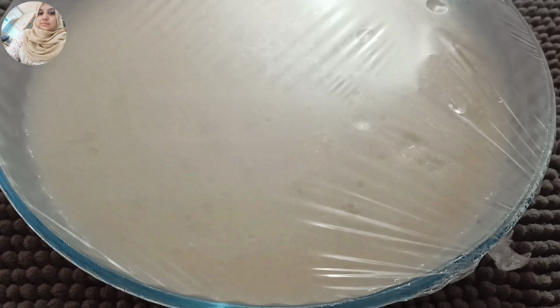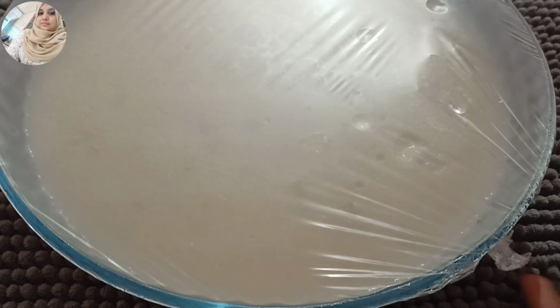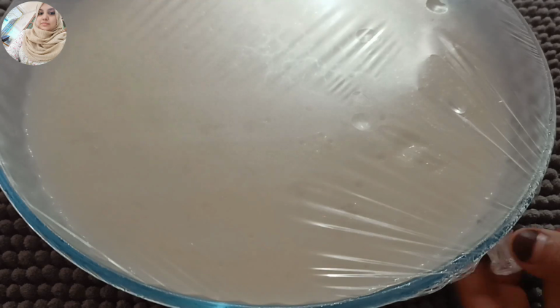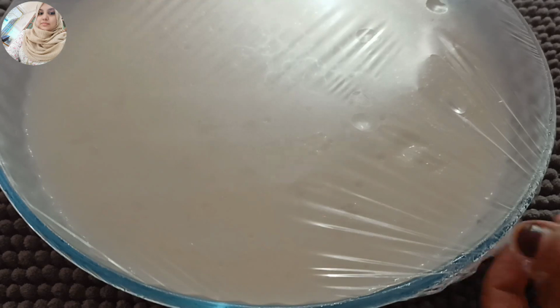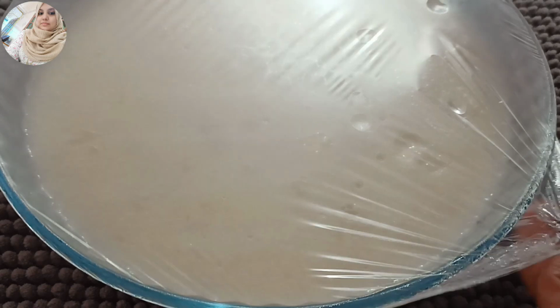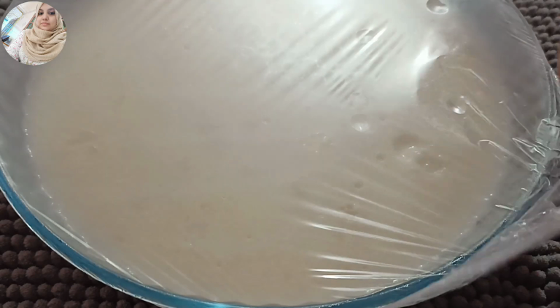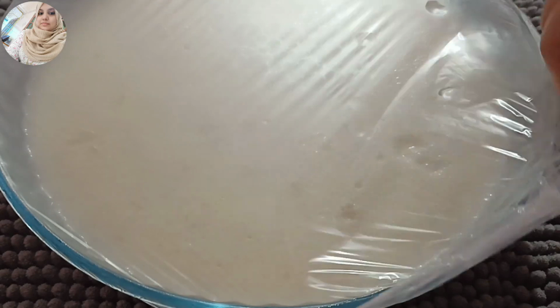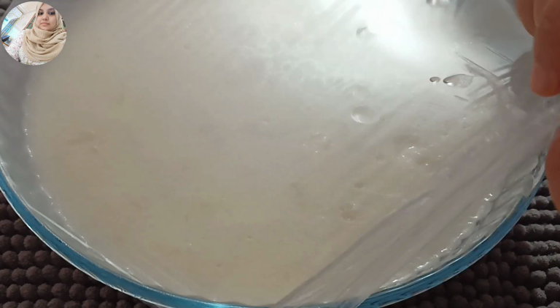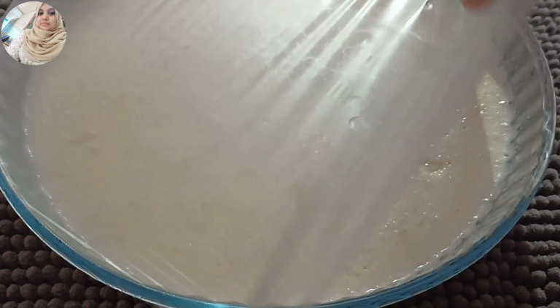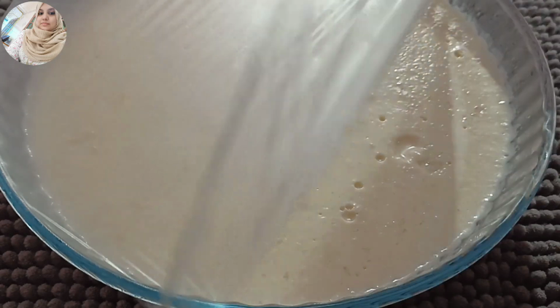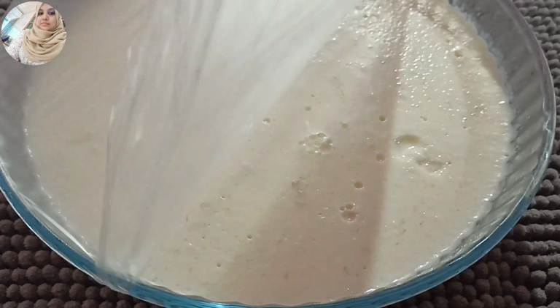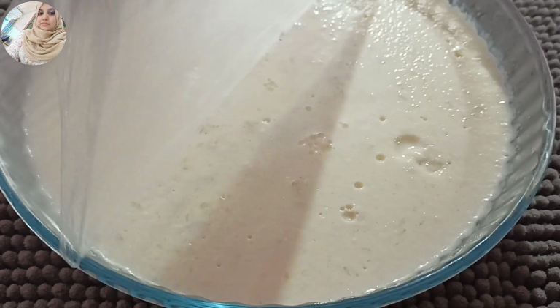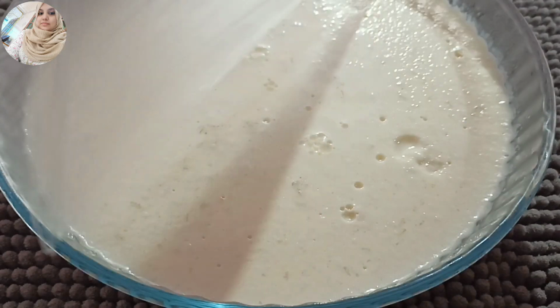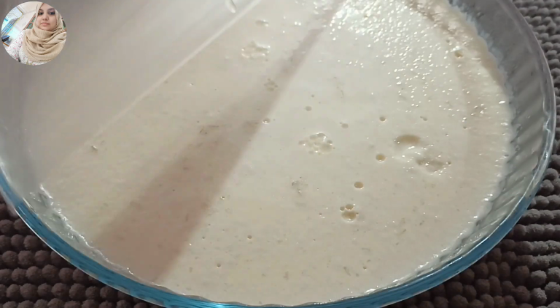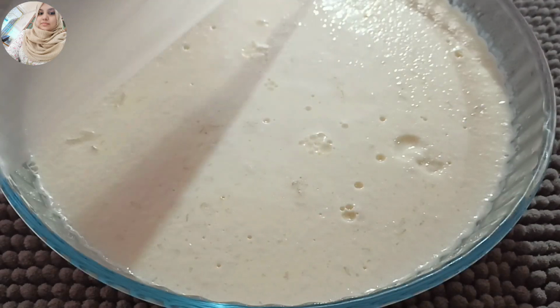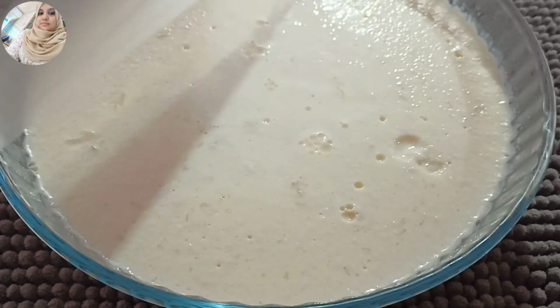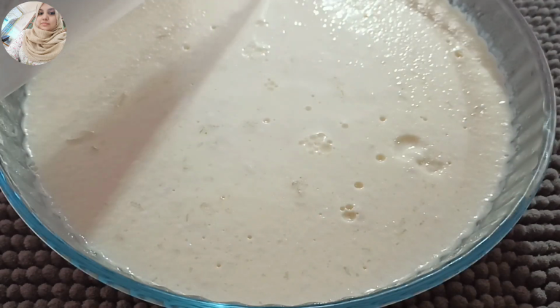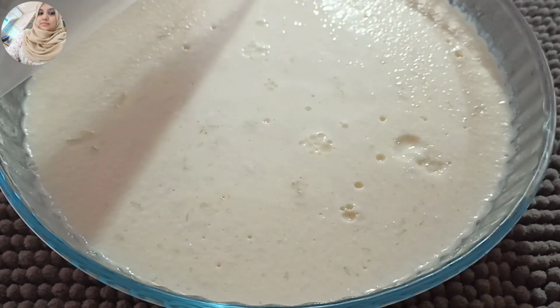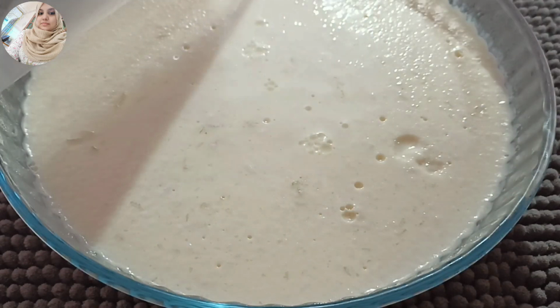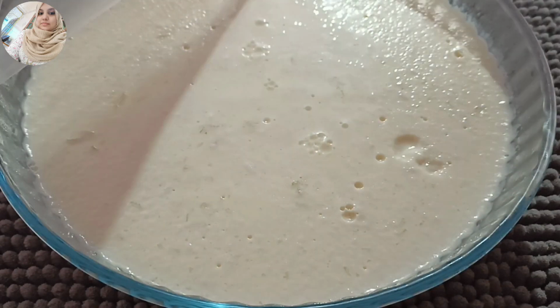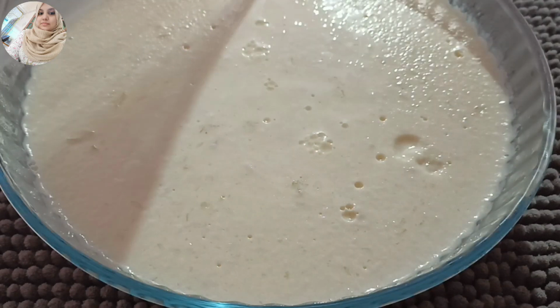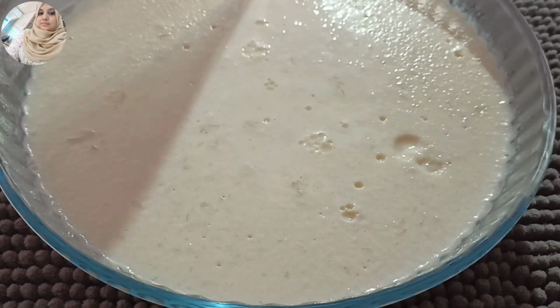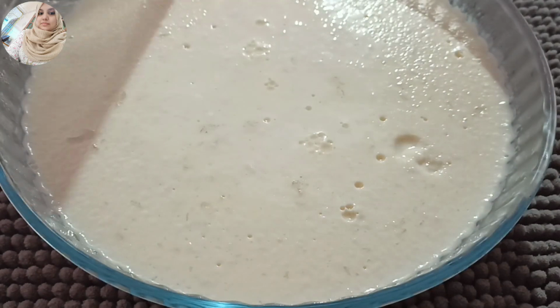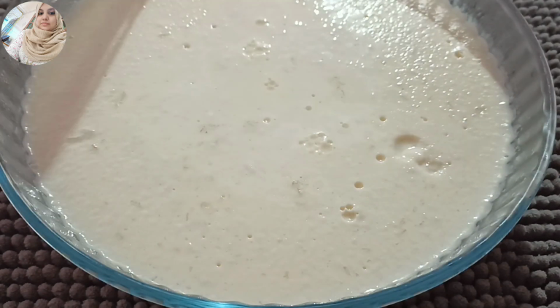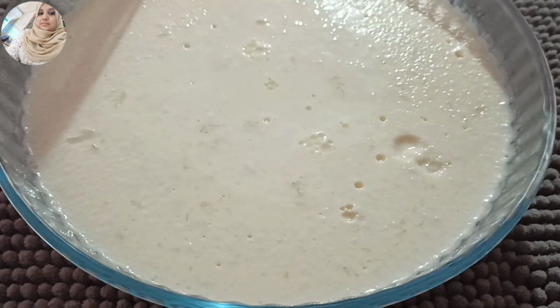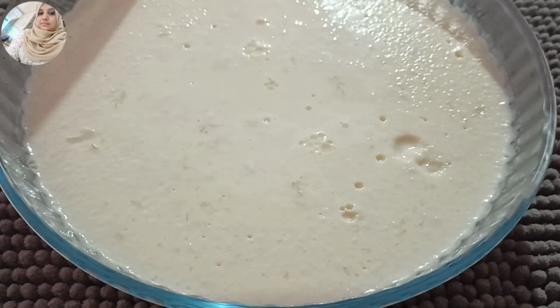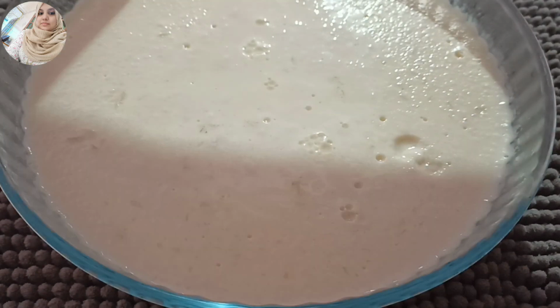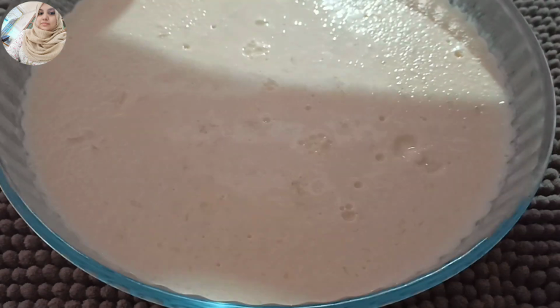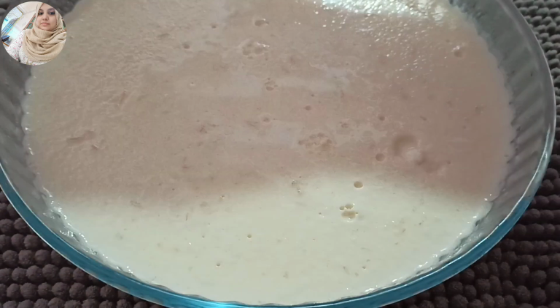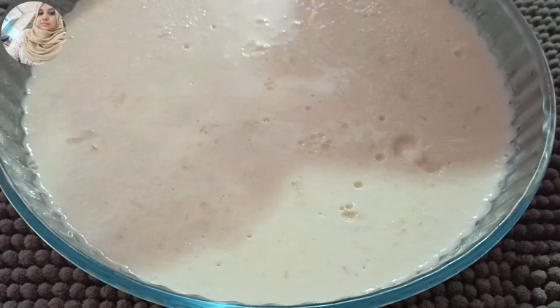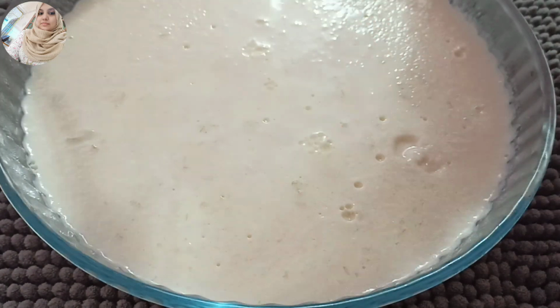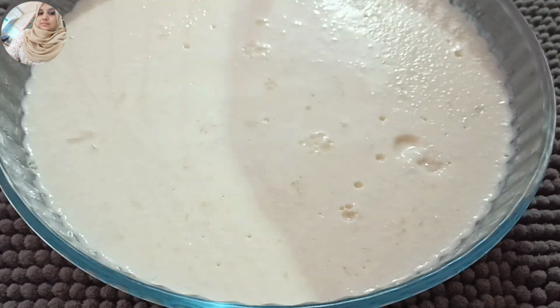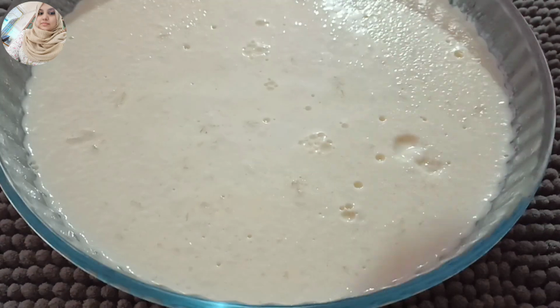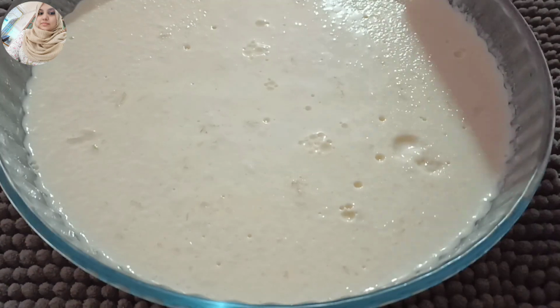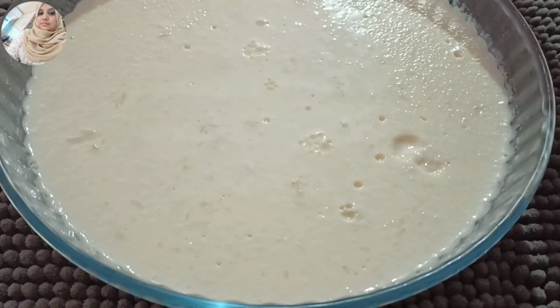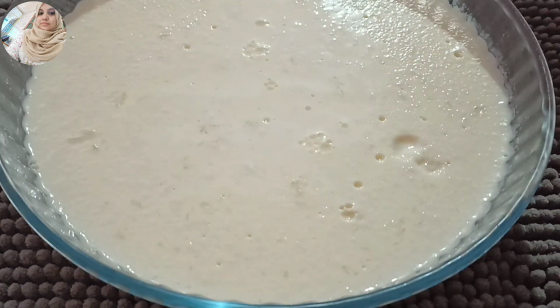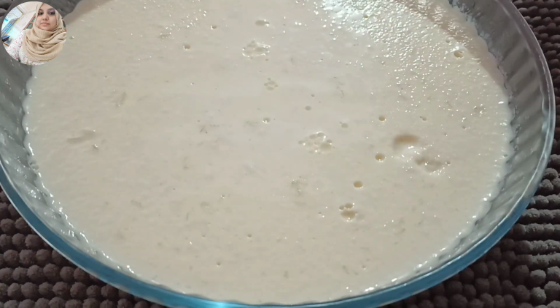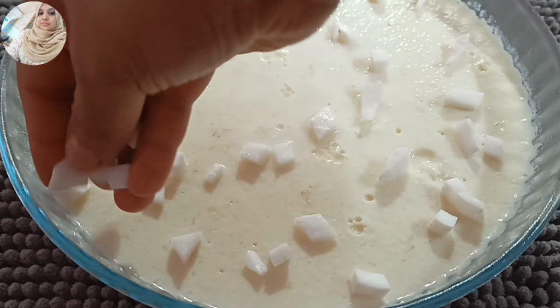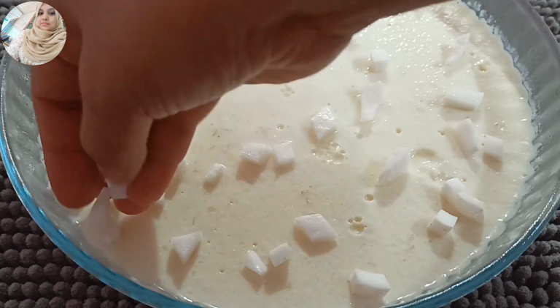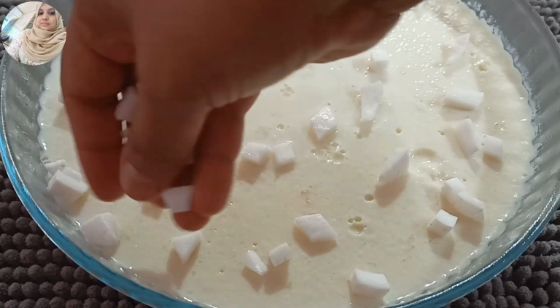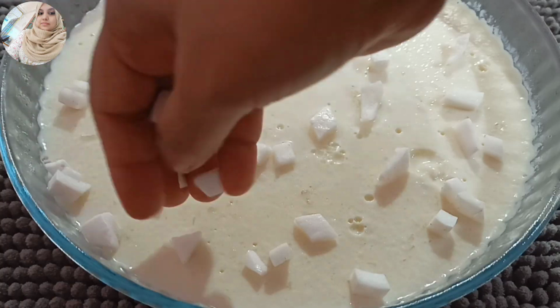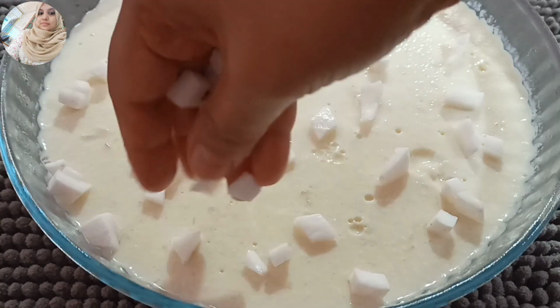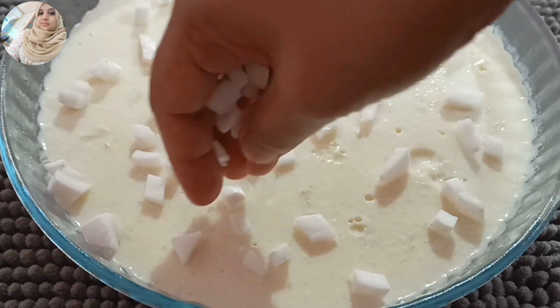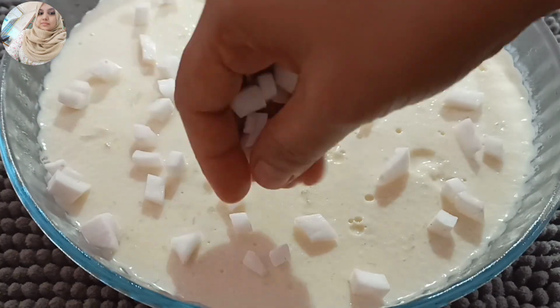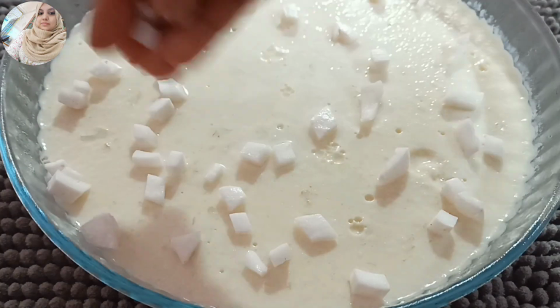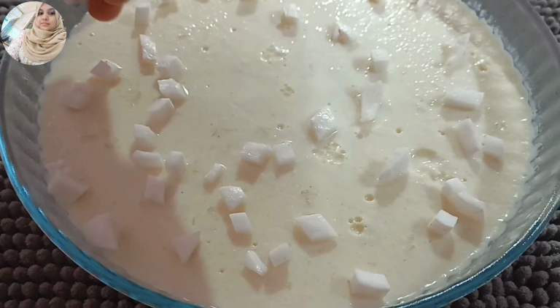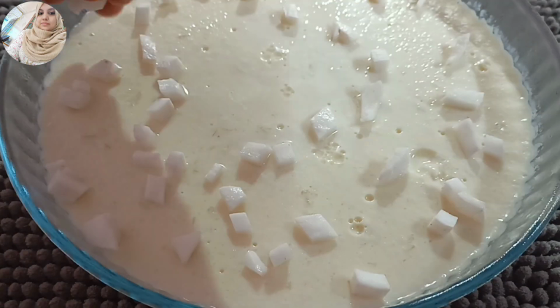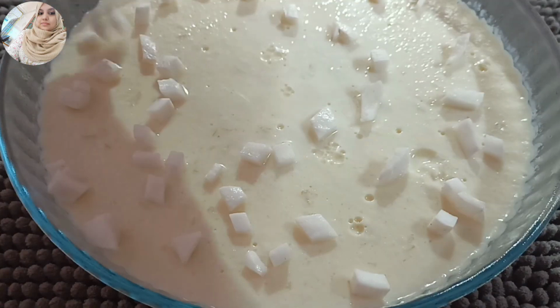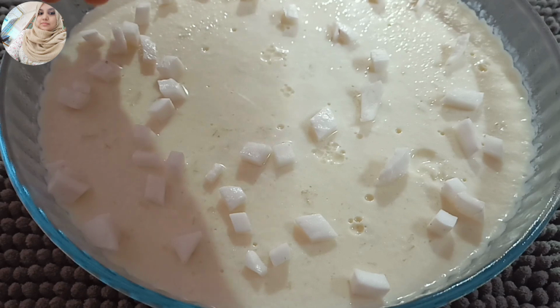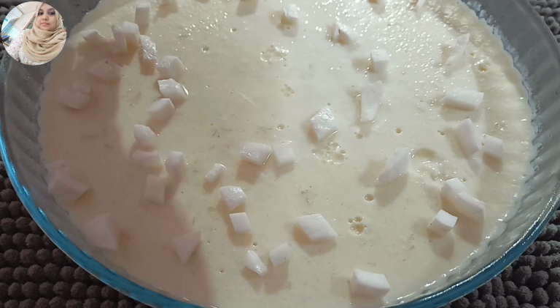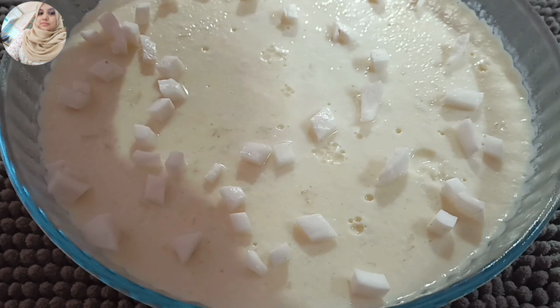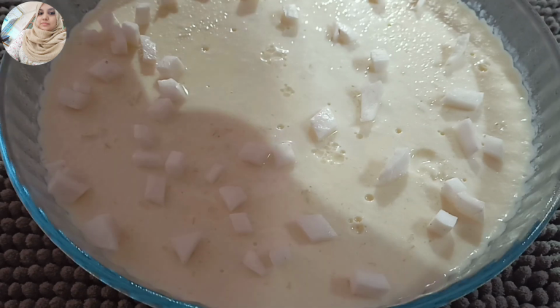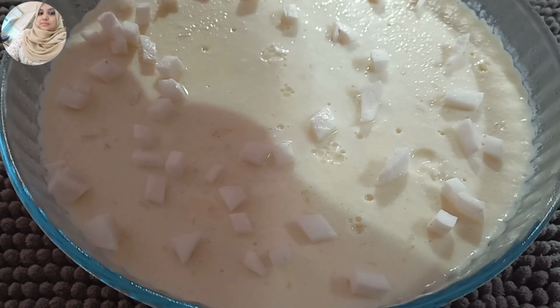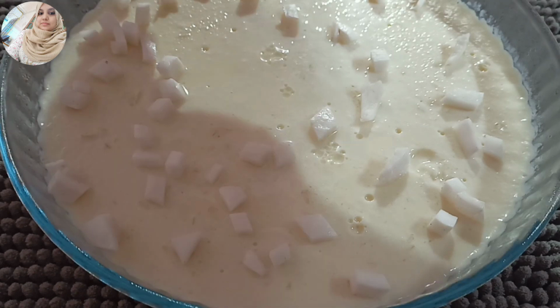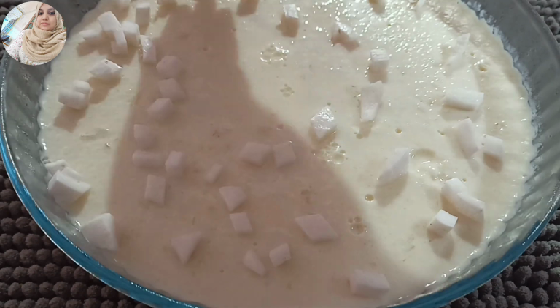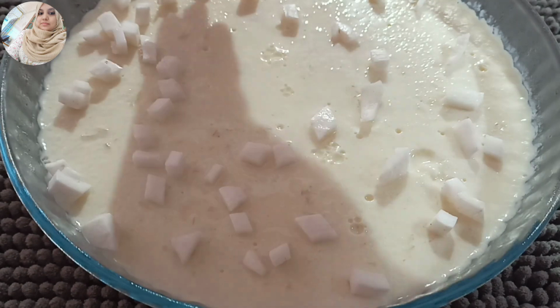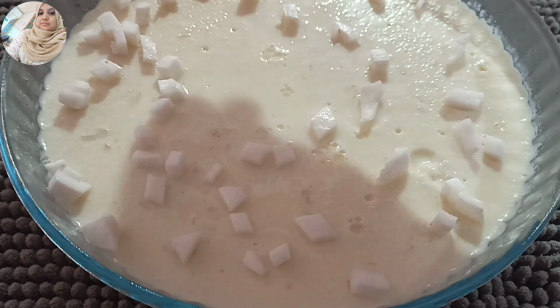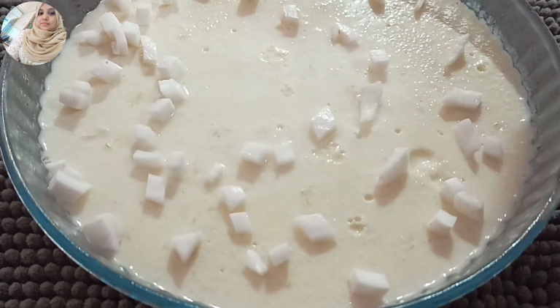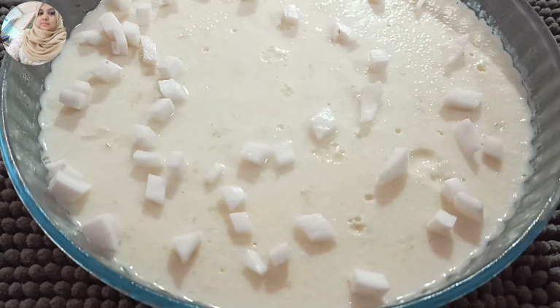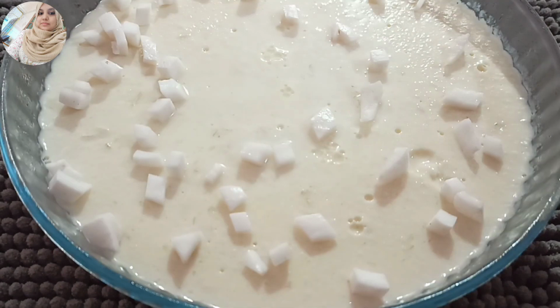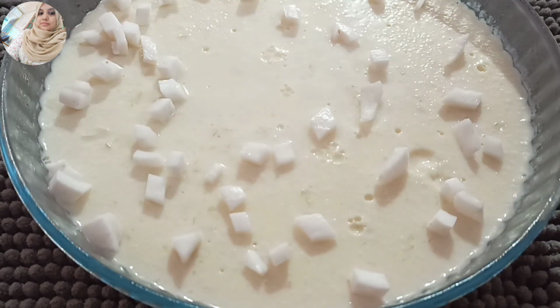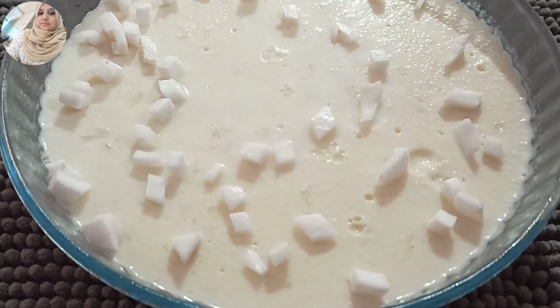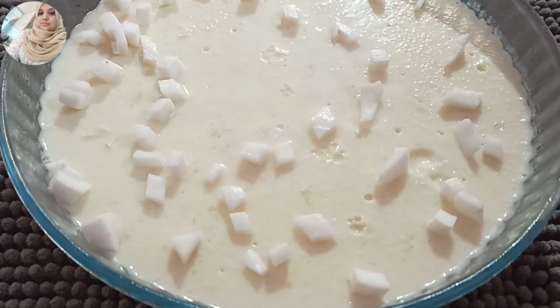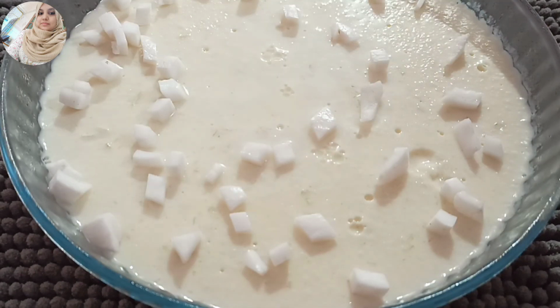Hi friends! Welcome to Zabi Food Stories. We are coming to a table with a recipe for nair pudding.